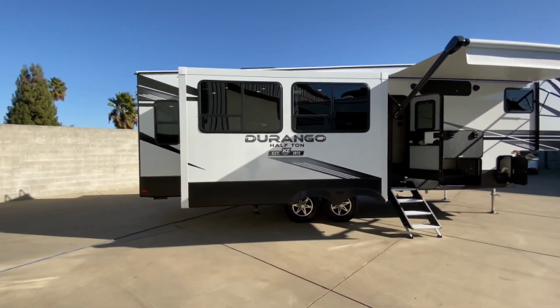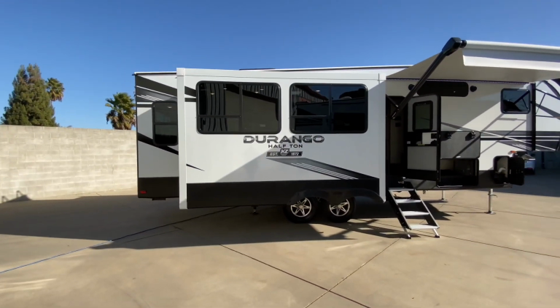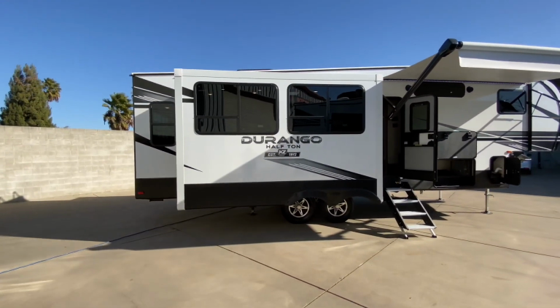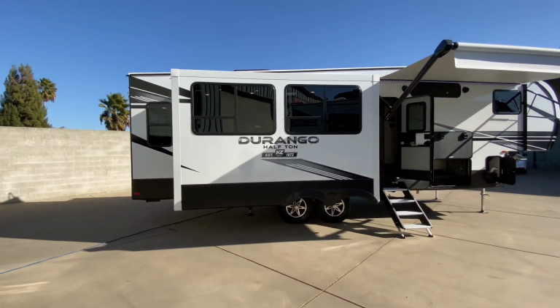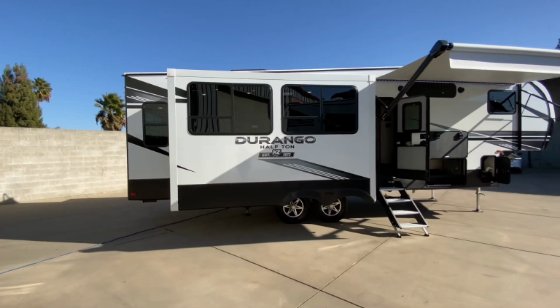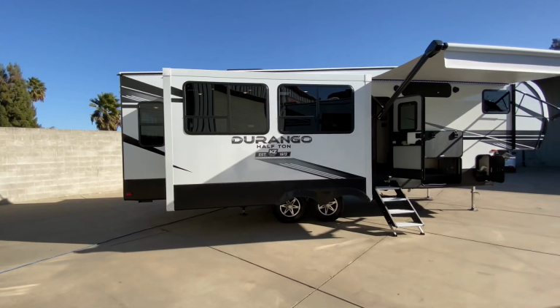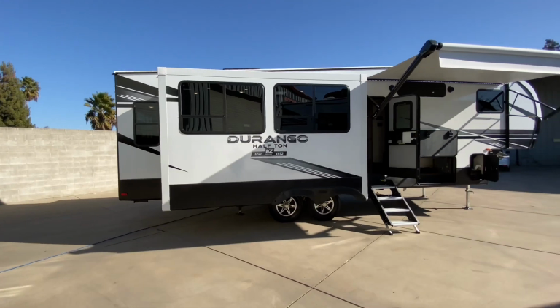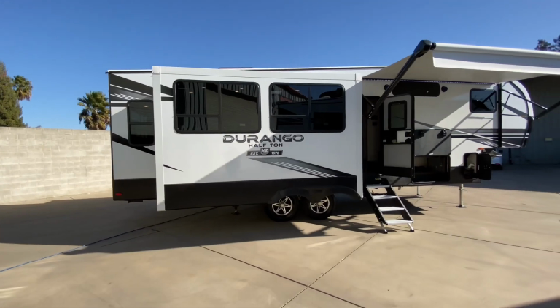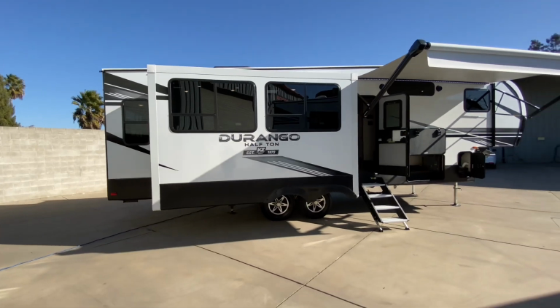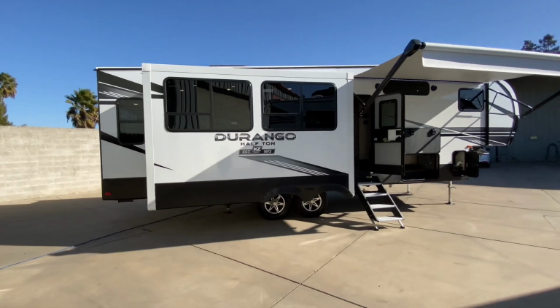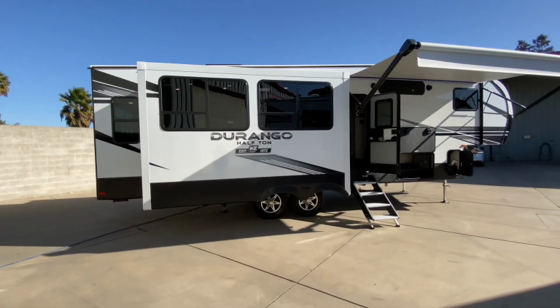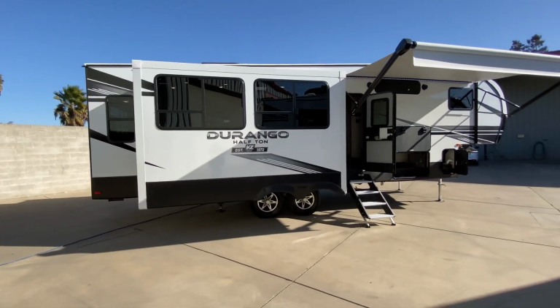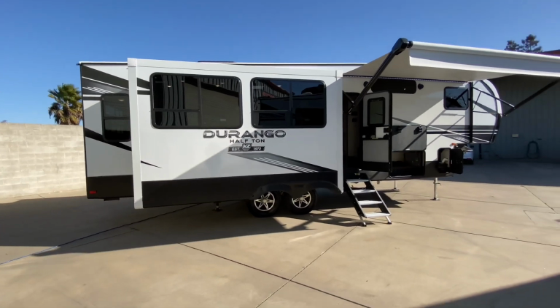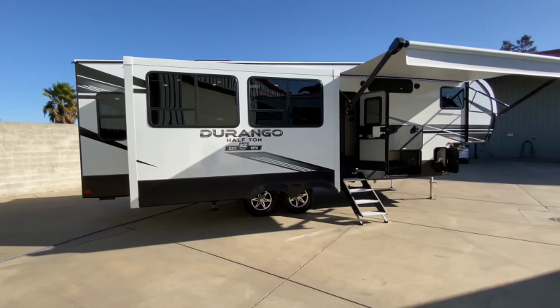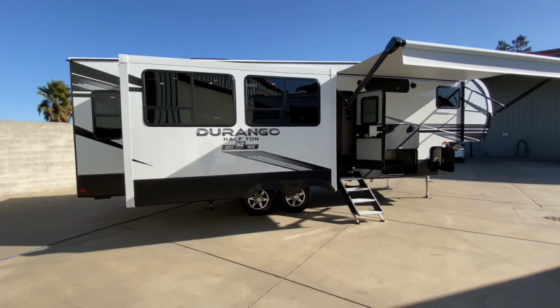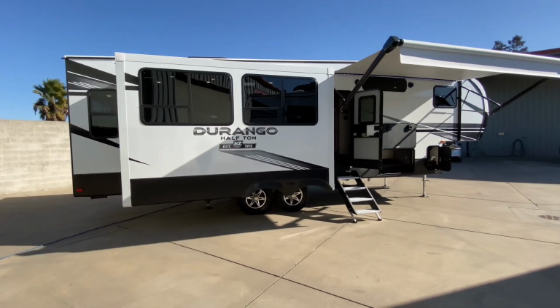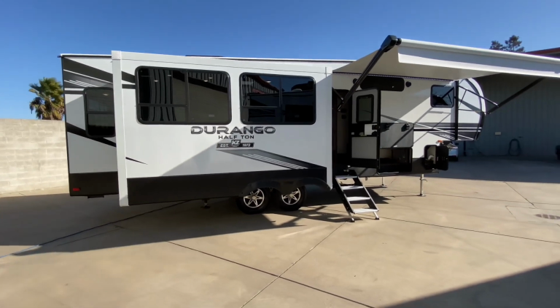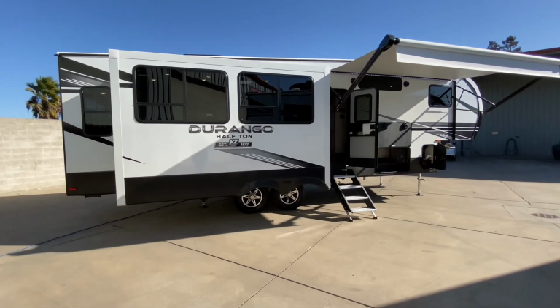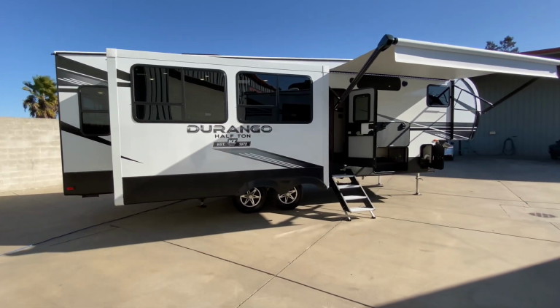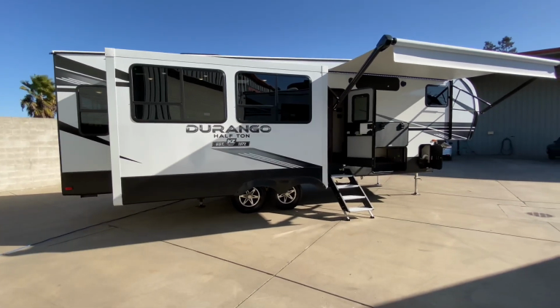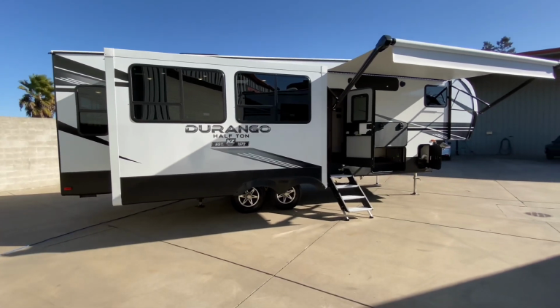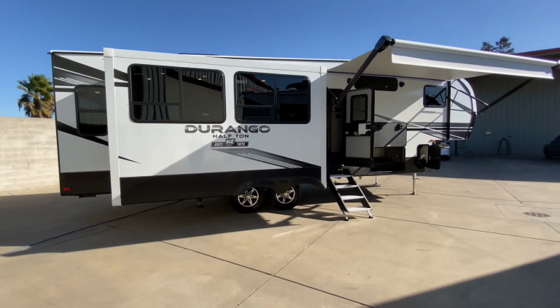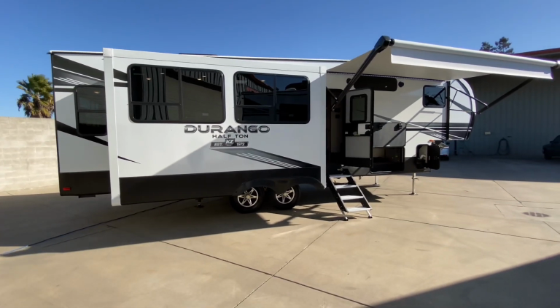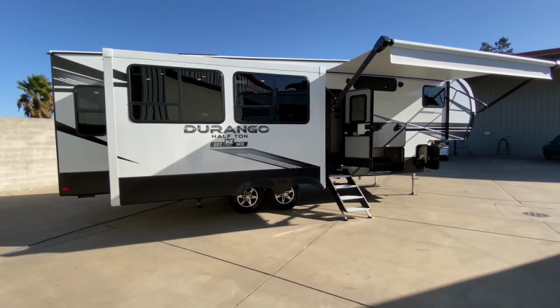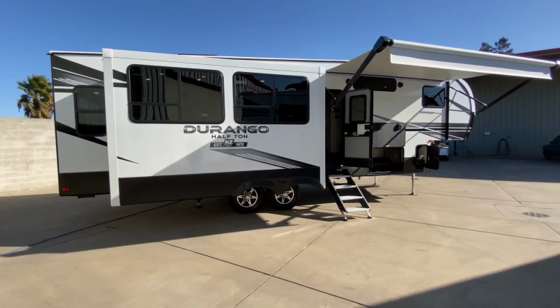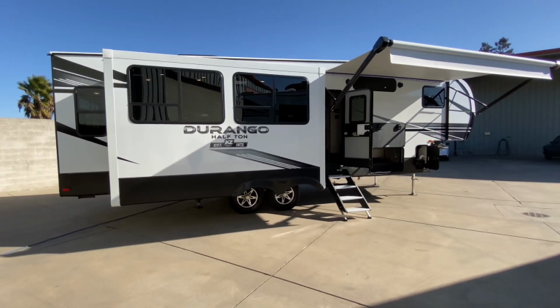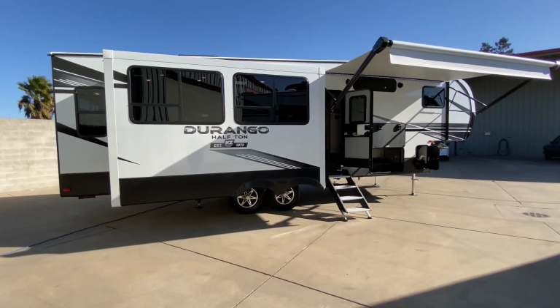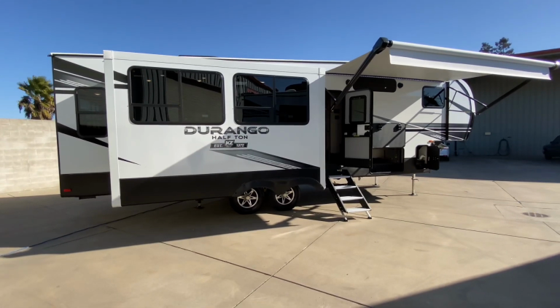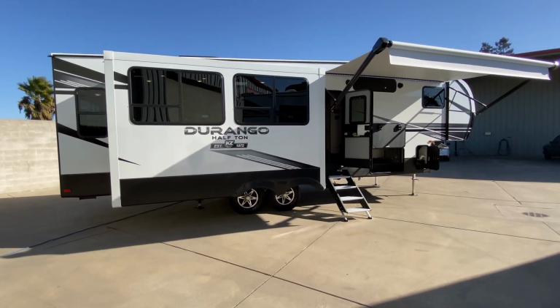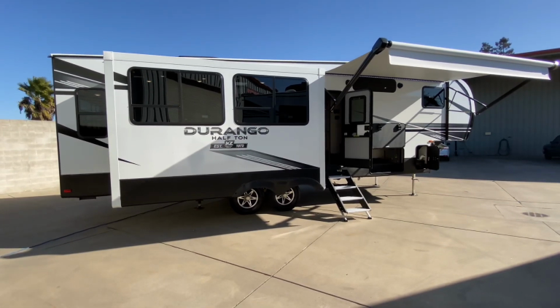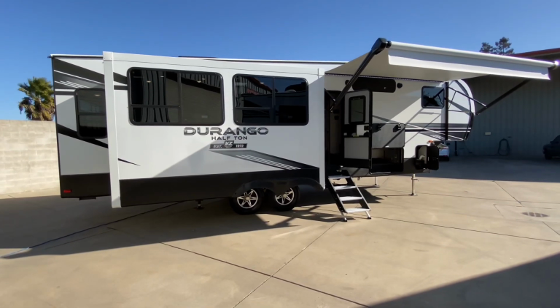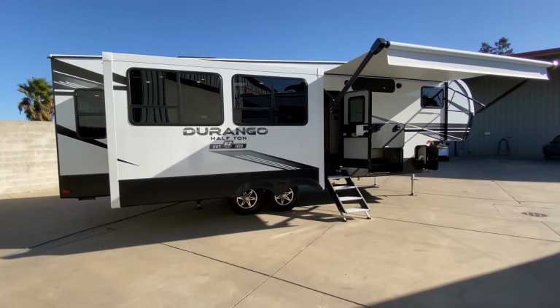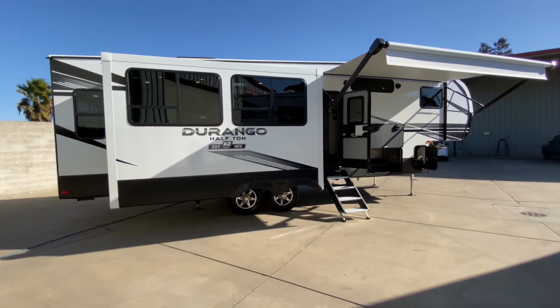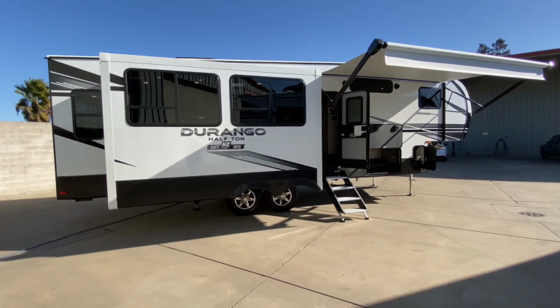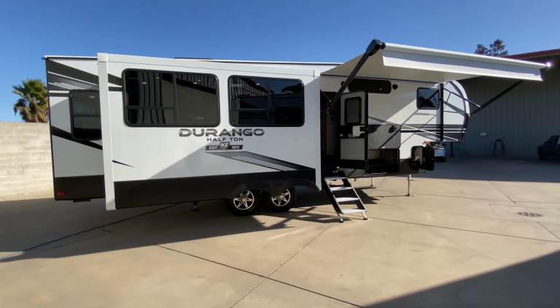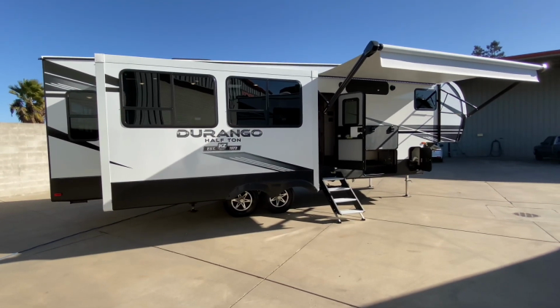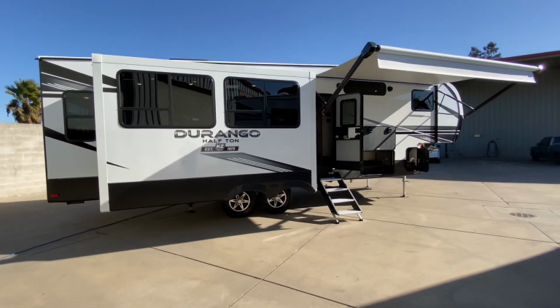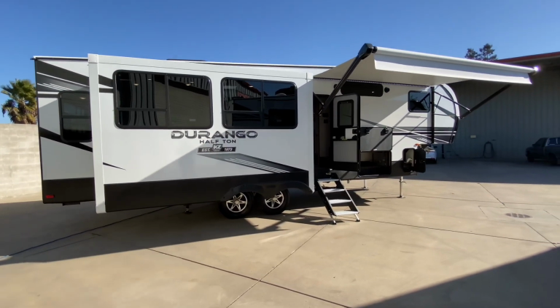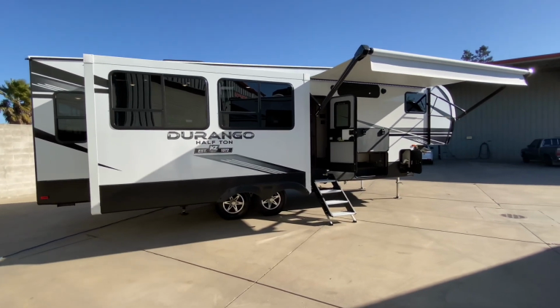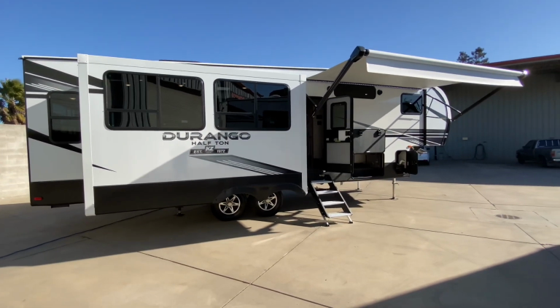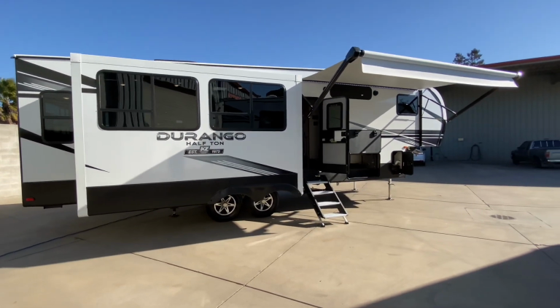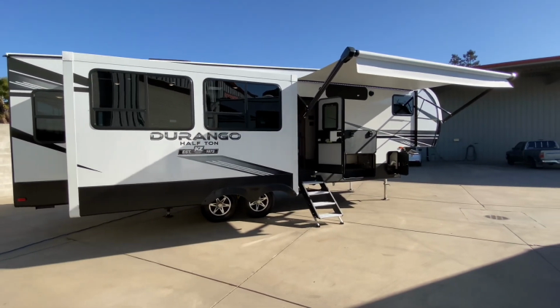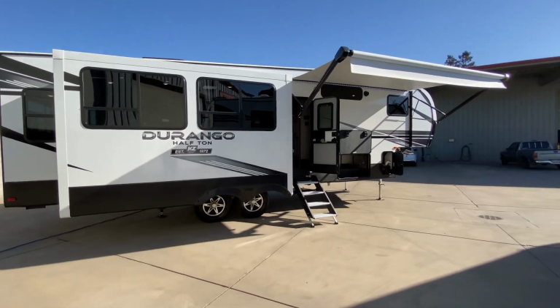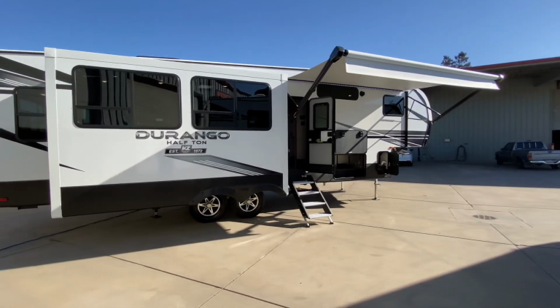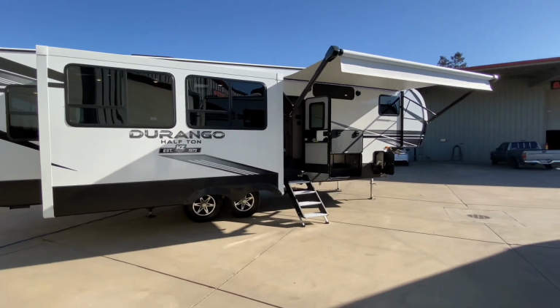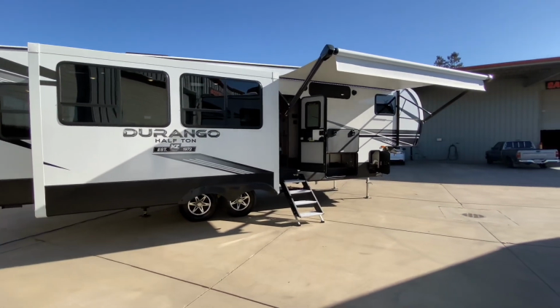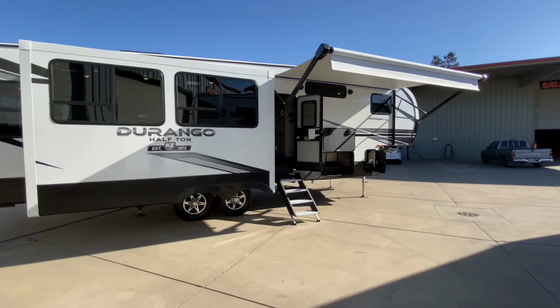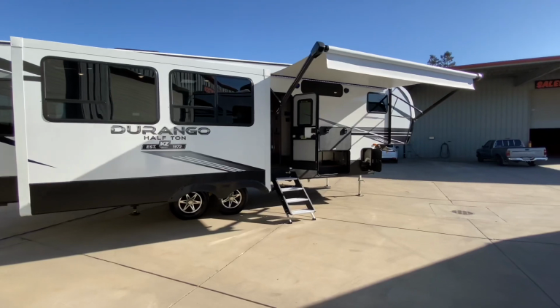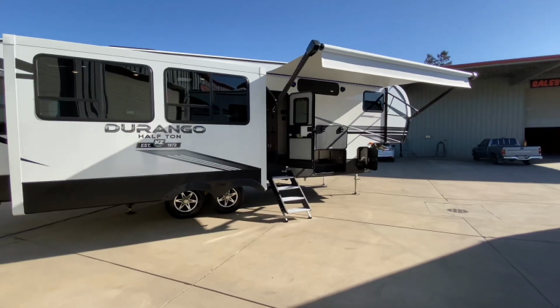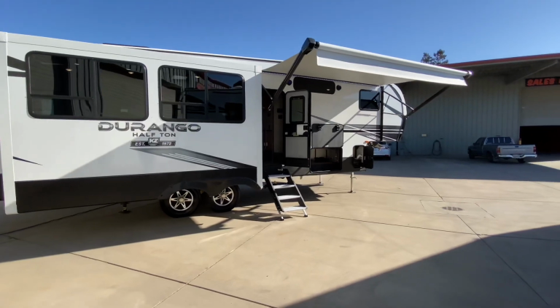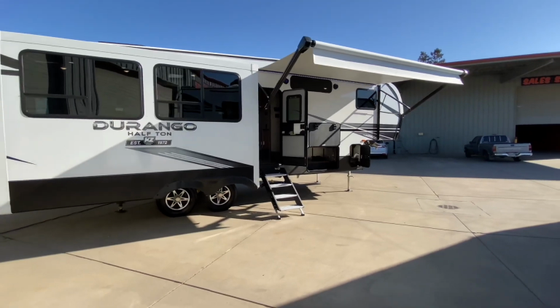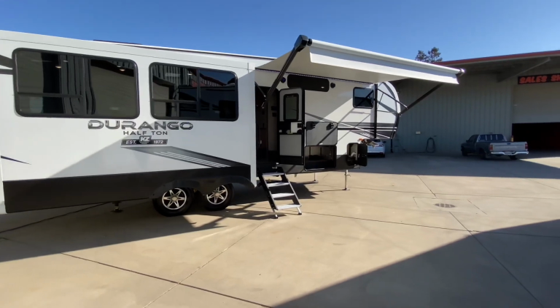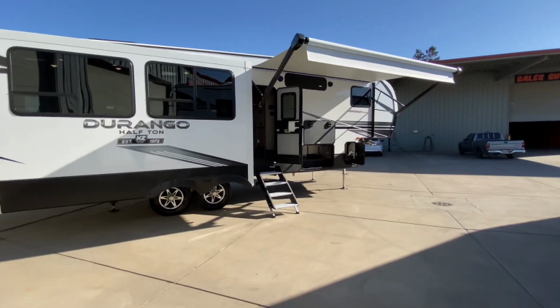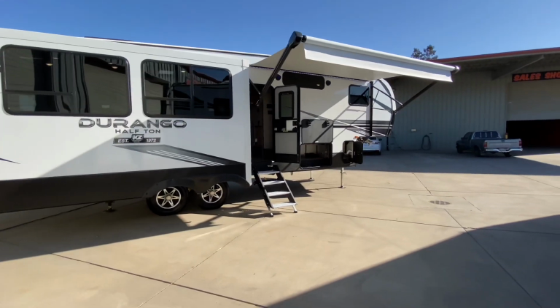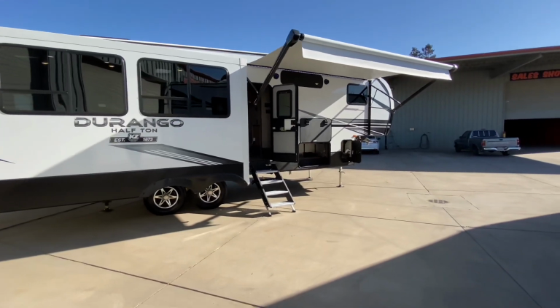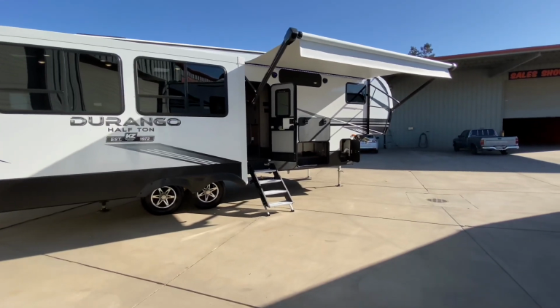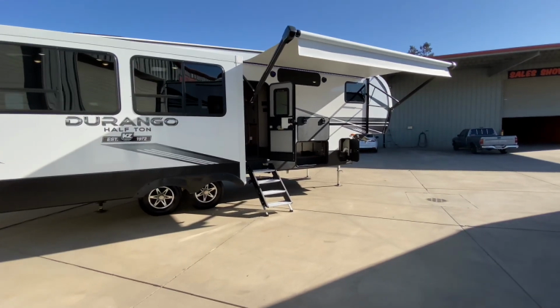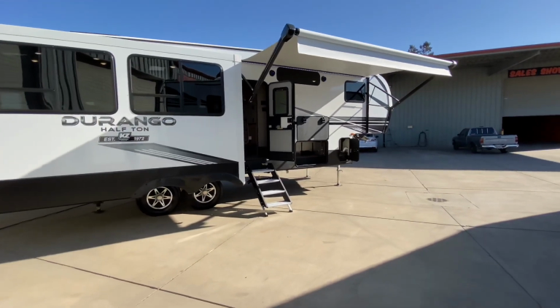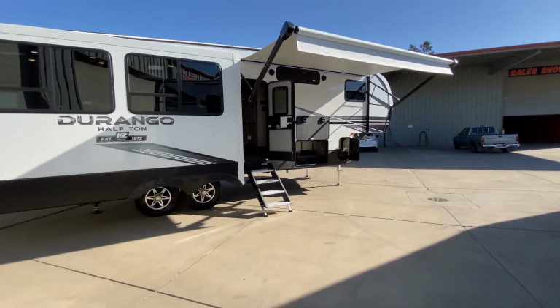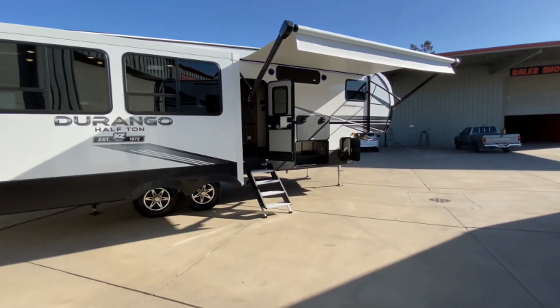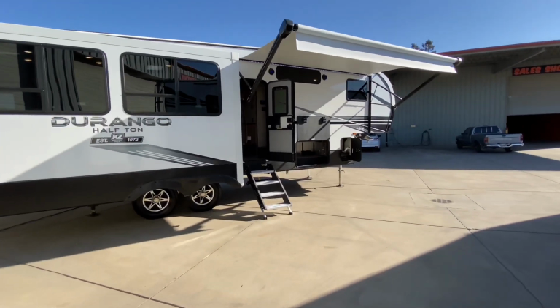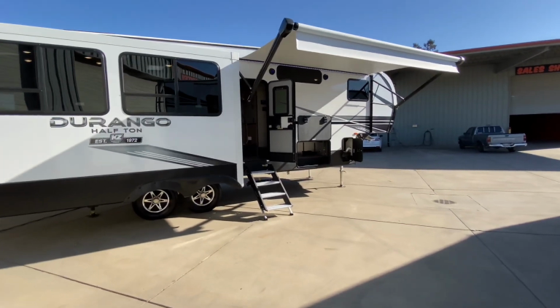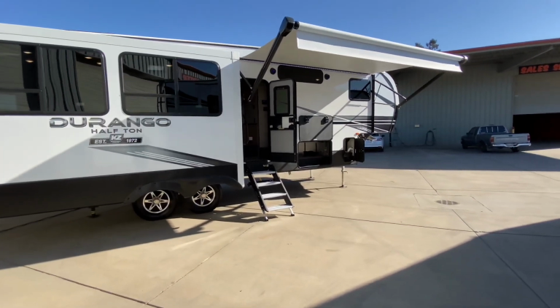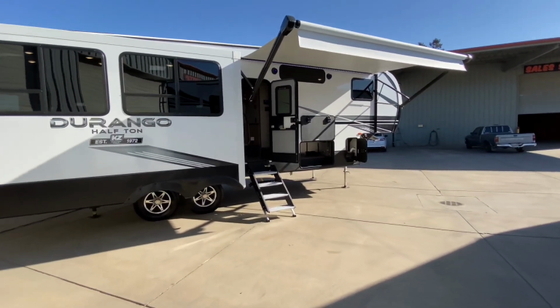Dual ACs. Real queen bed. Fireplace. Your iPhone can control this whole trailer. Syncs with the control panel in there.